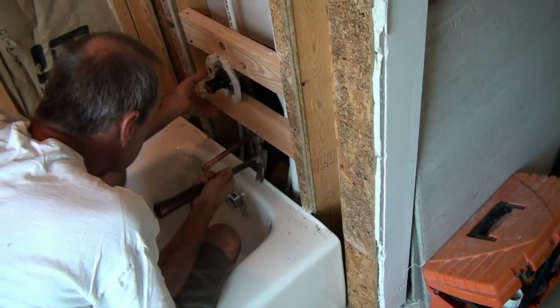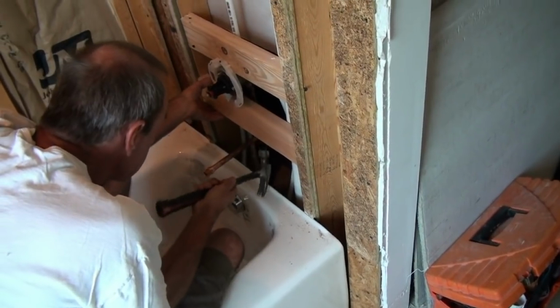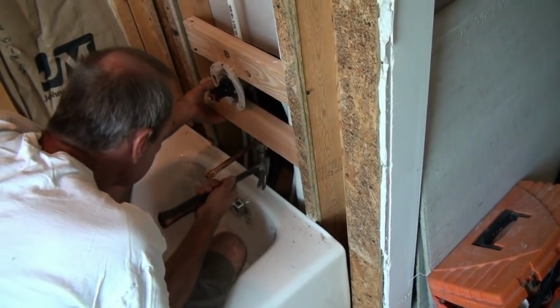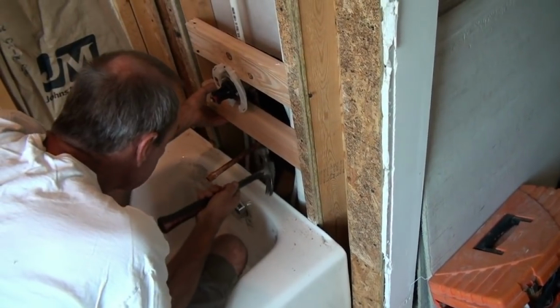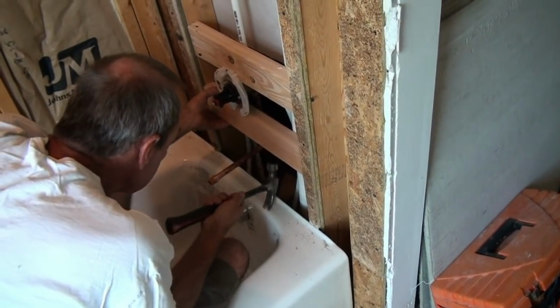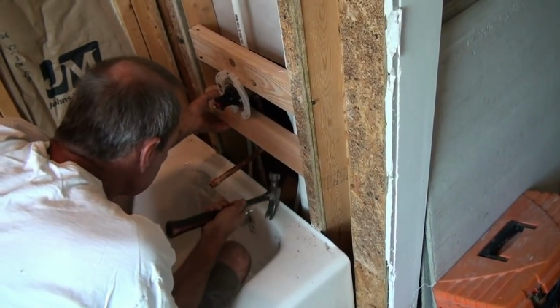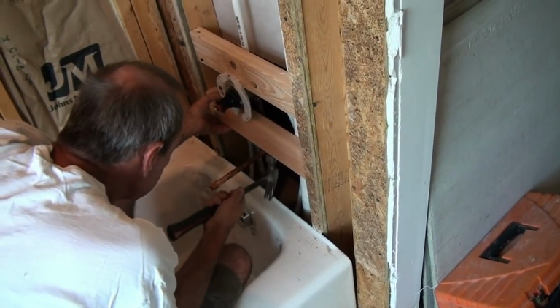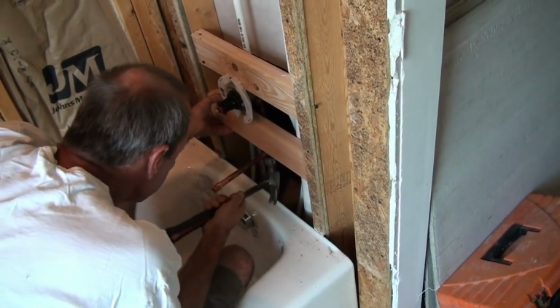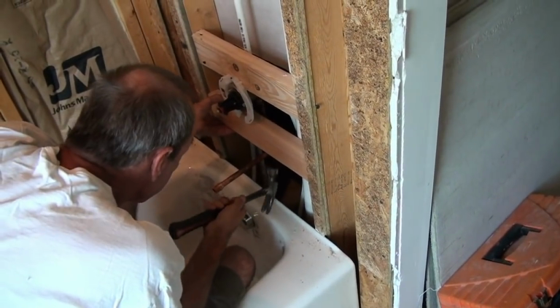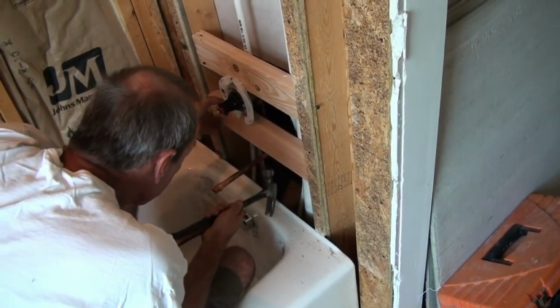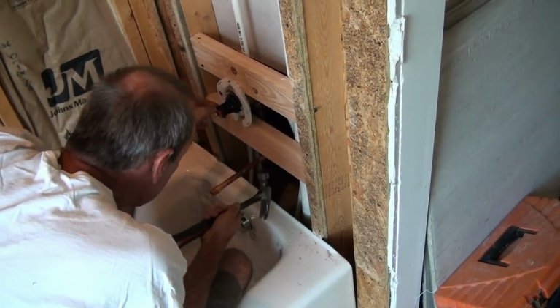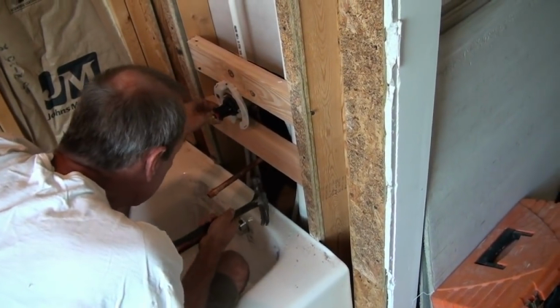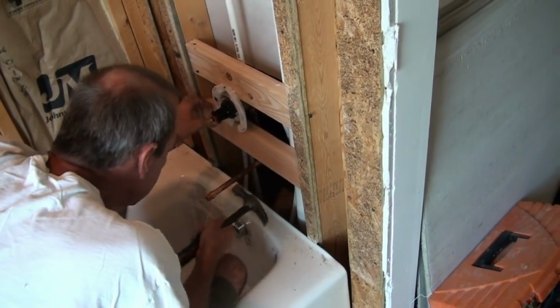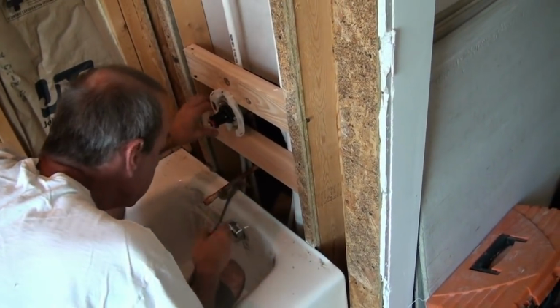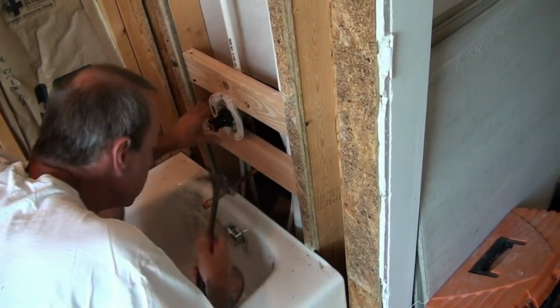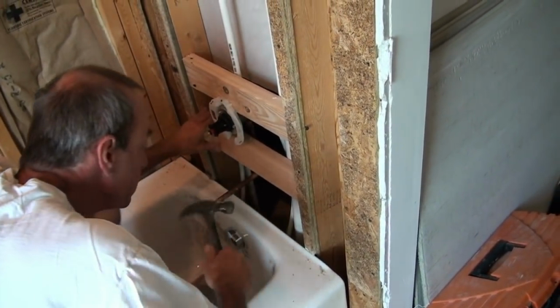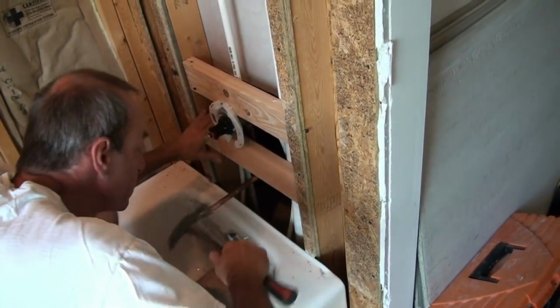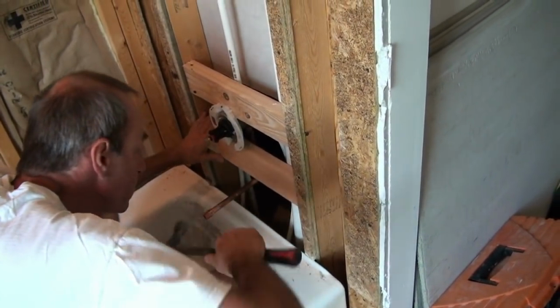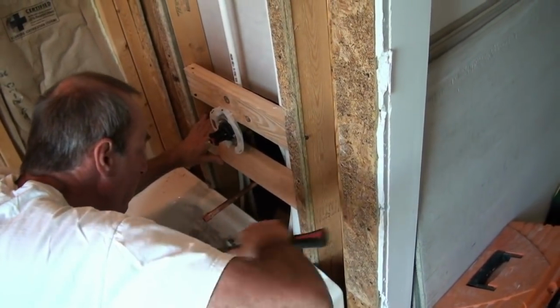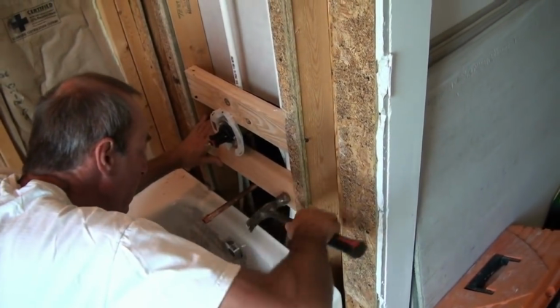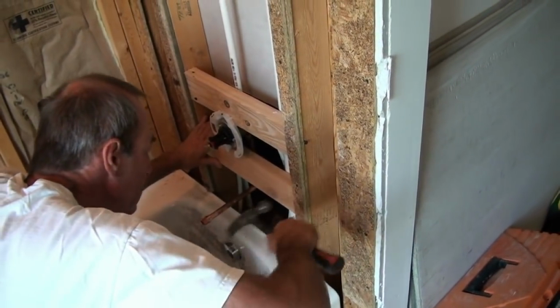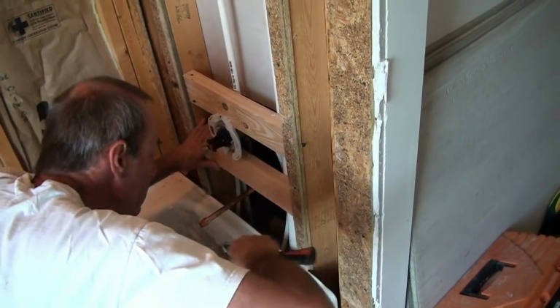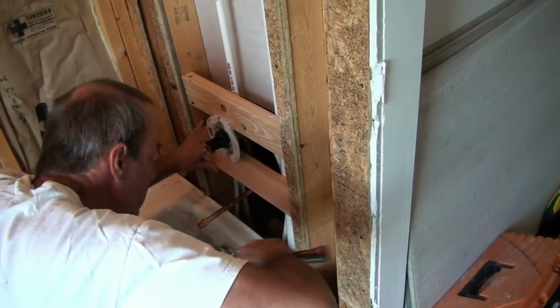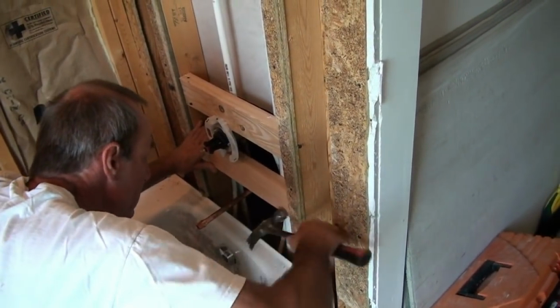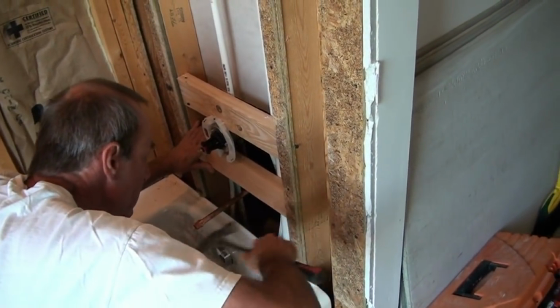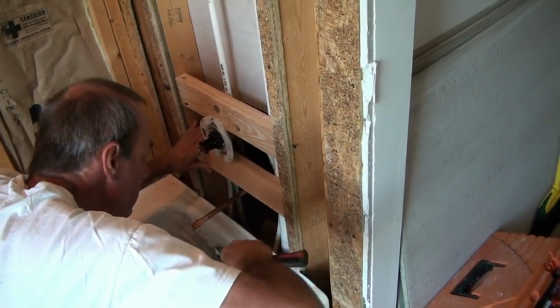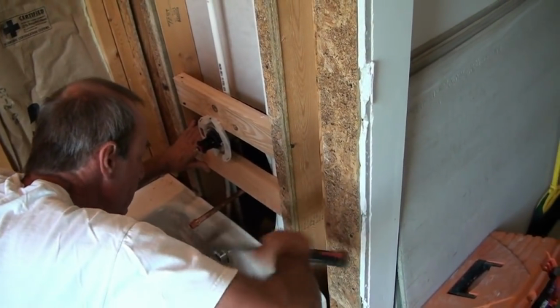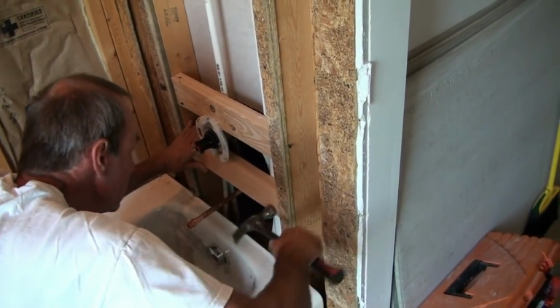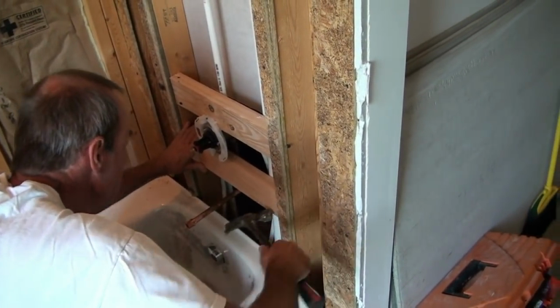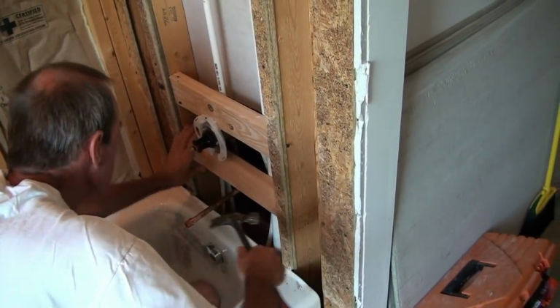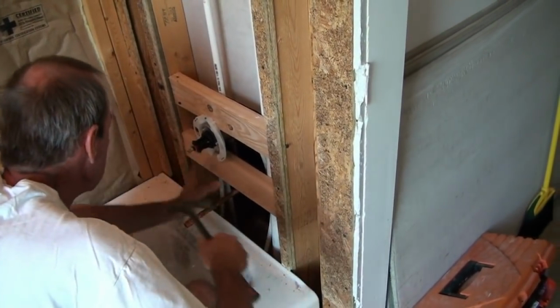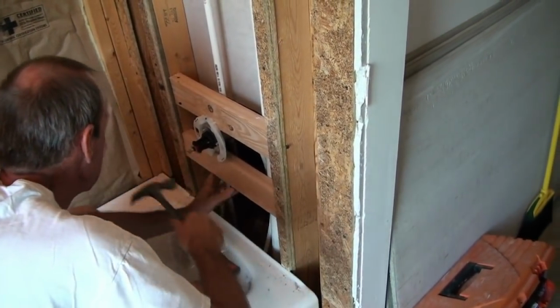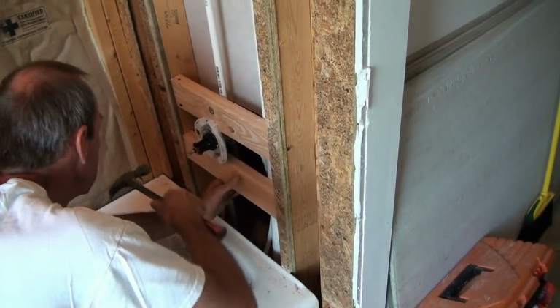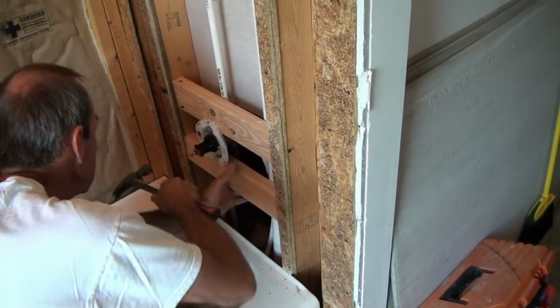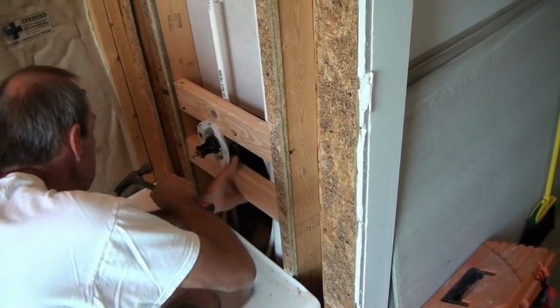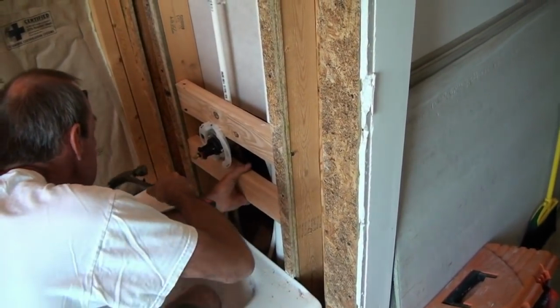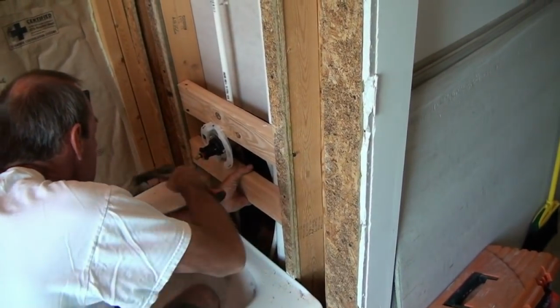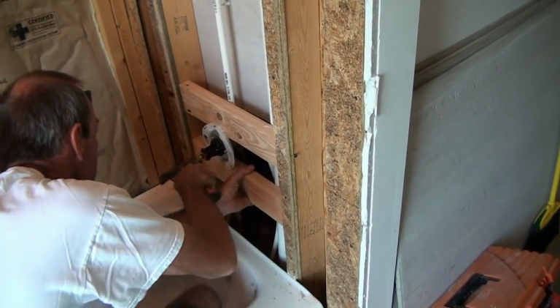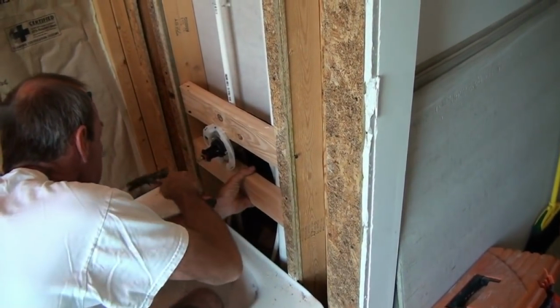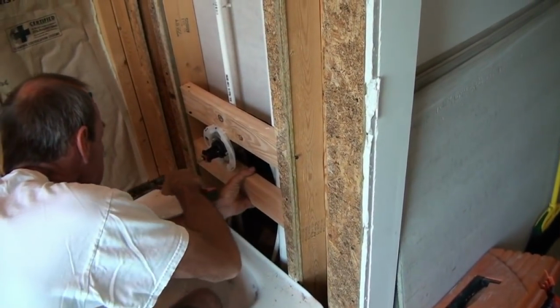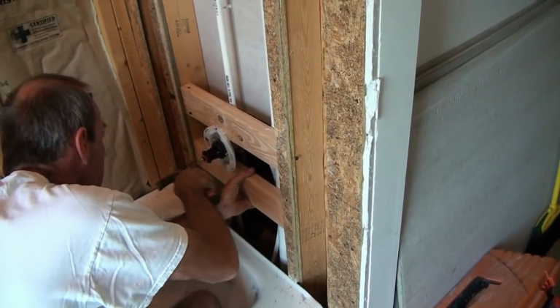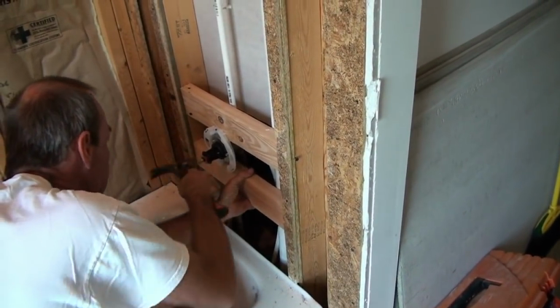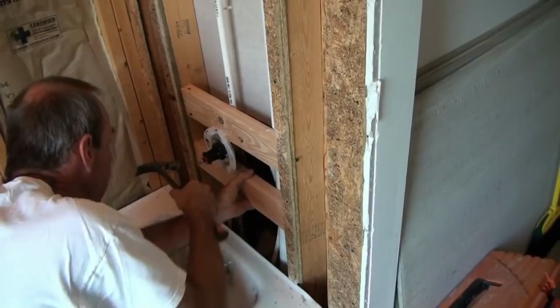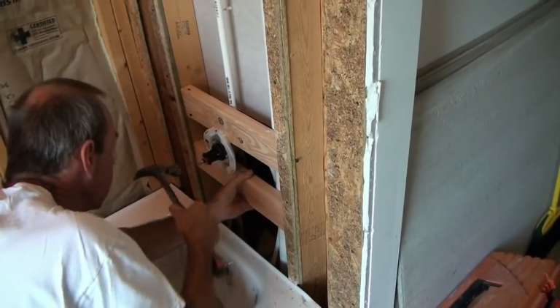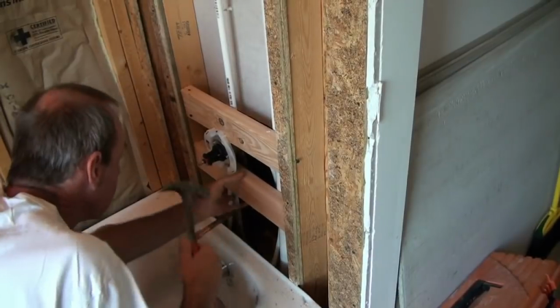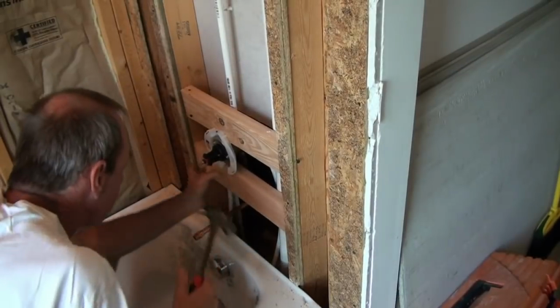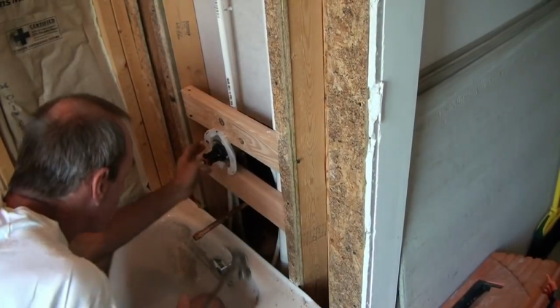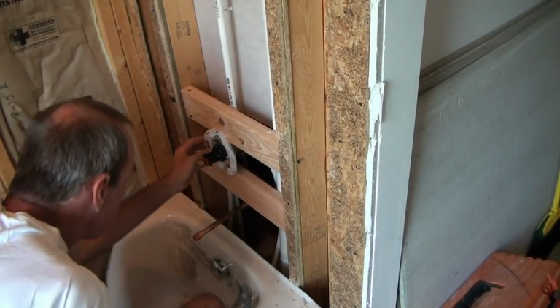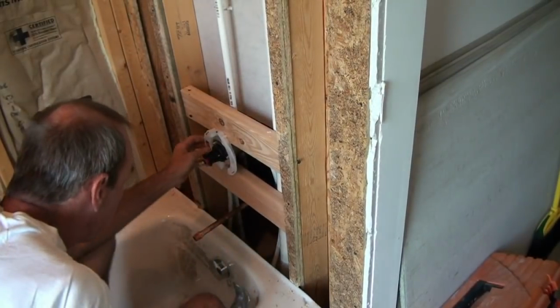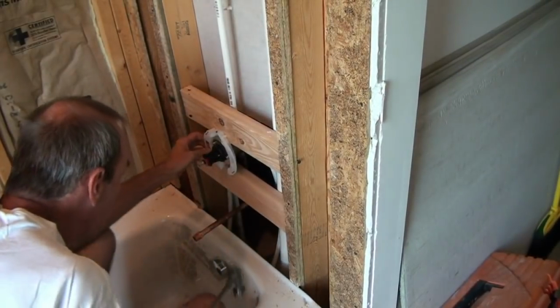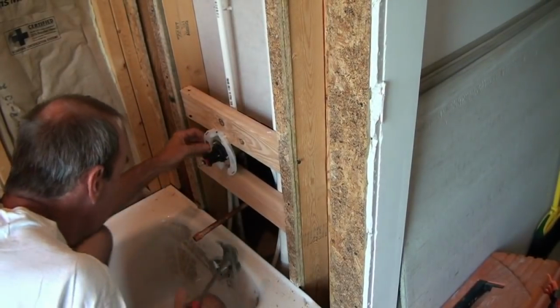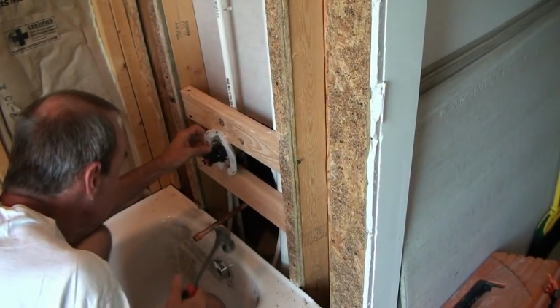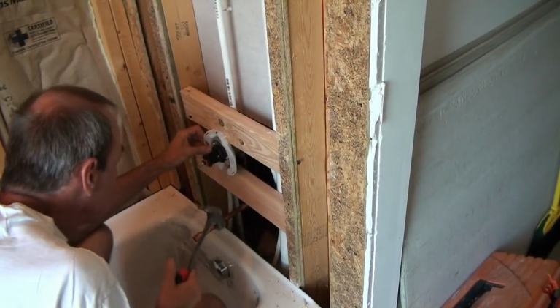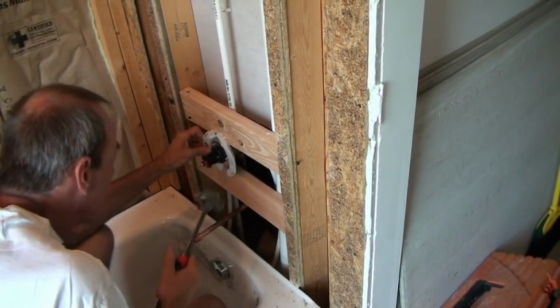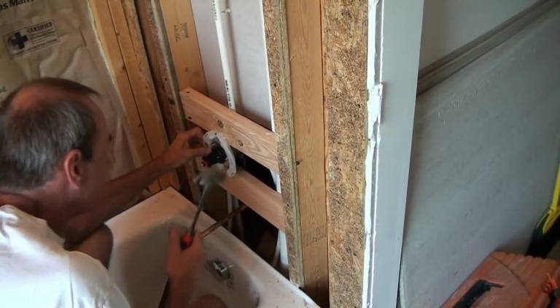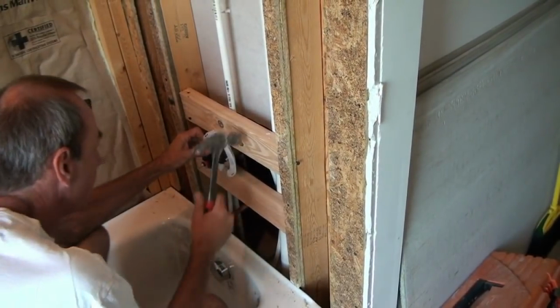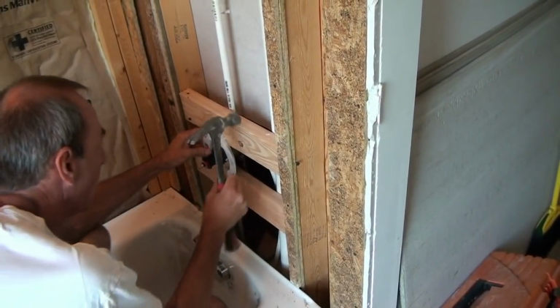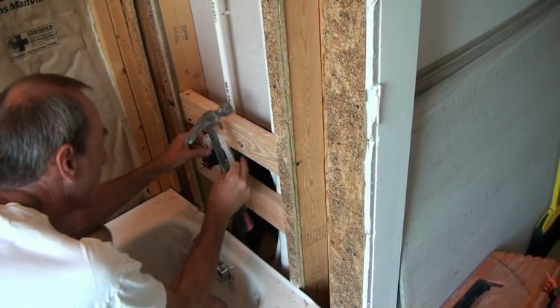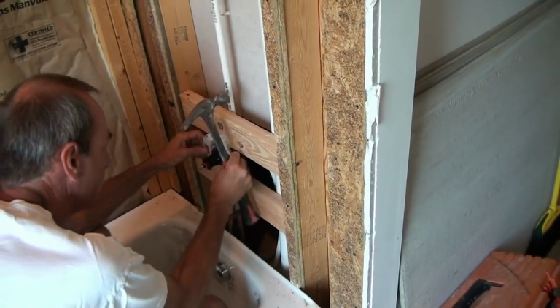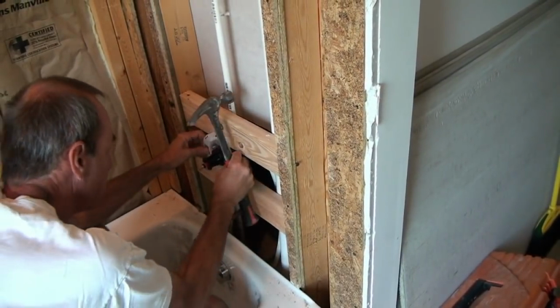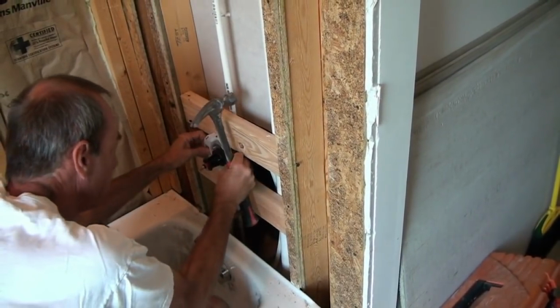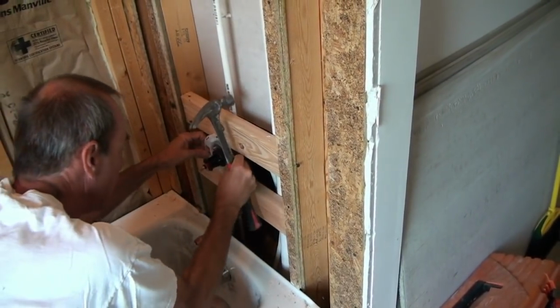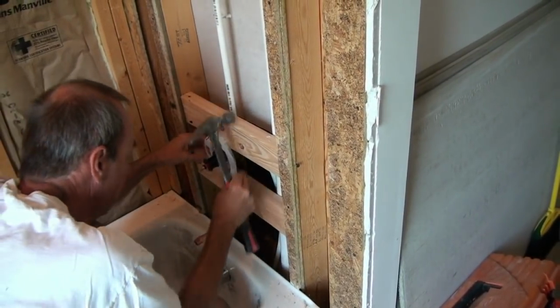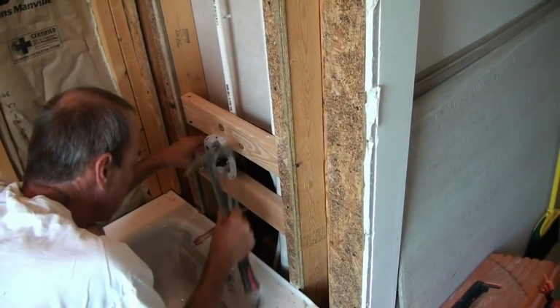Yes, it did. But I knew we'd get it. We may not get it on the bottom, but that faucet's mounted.